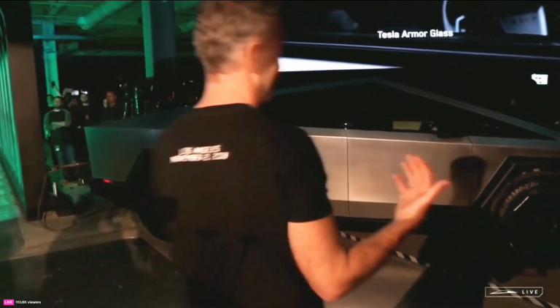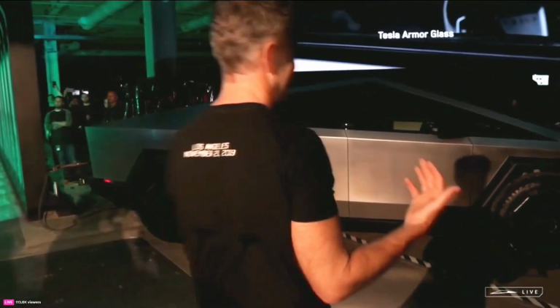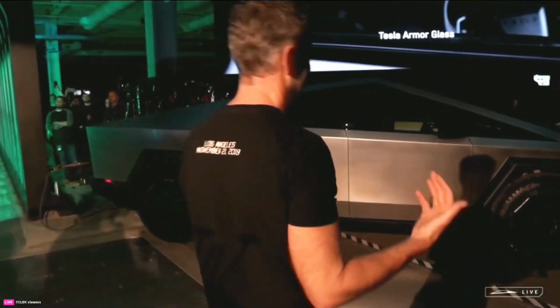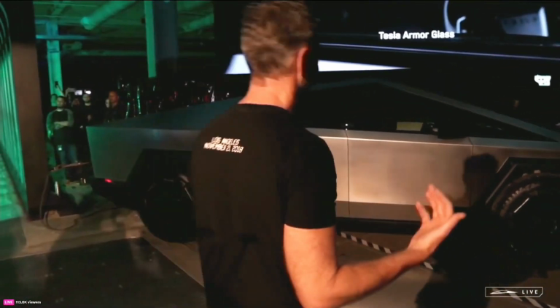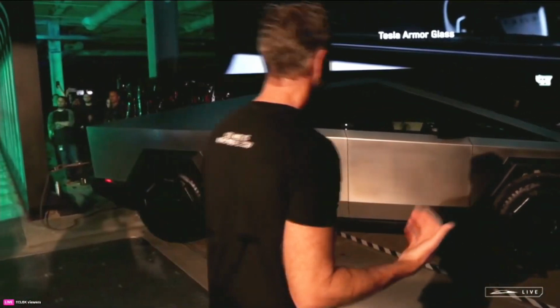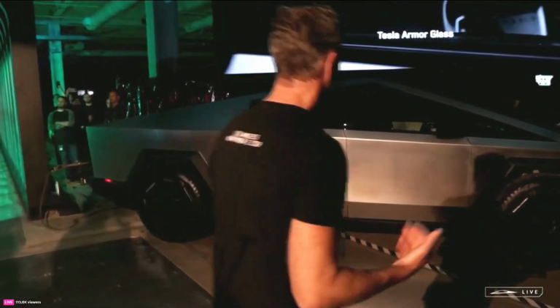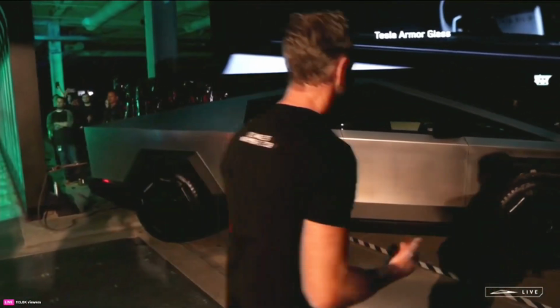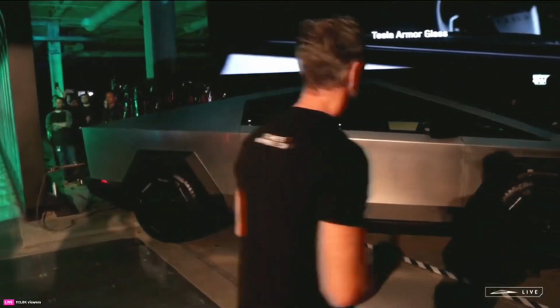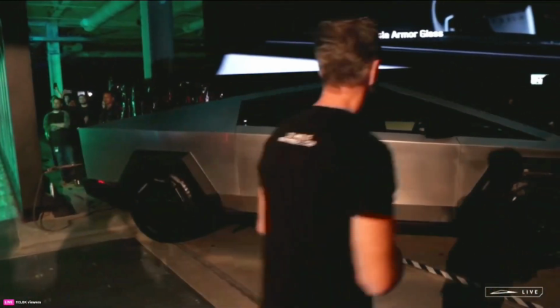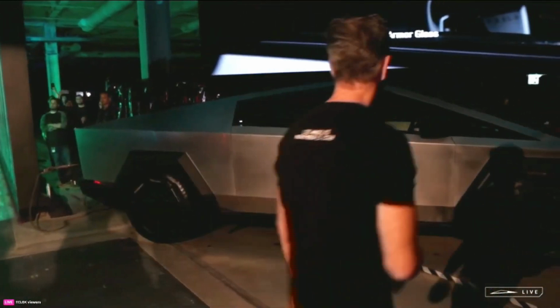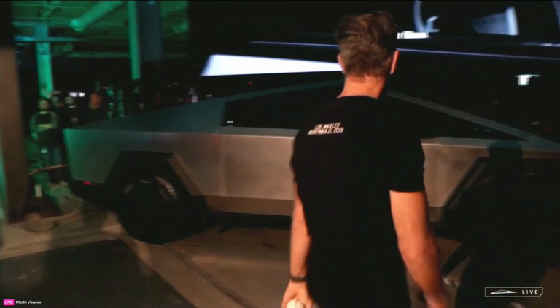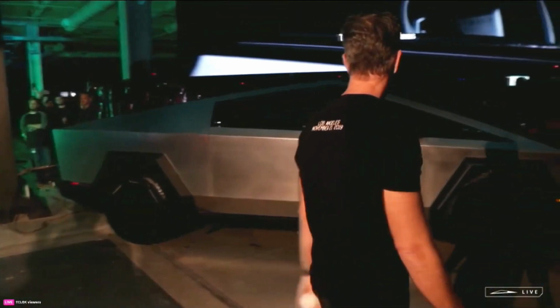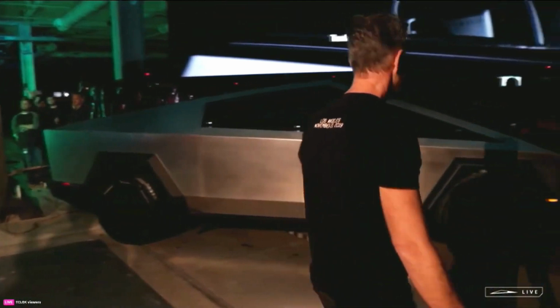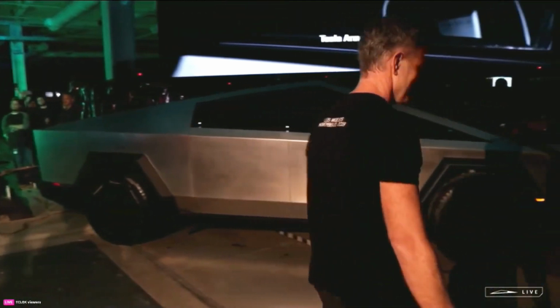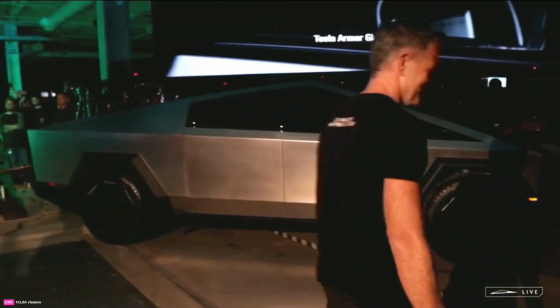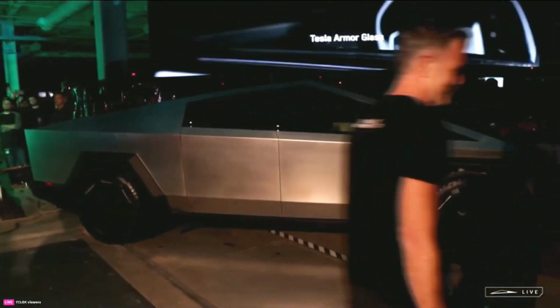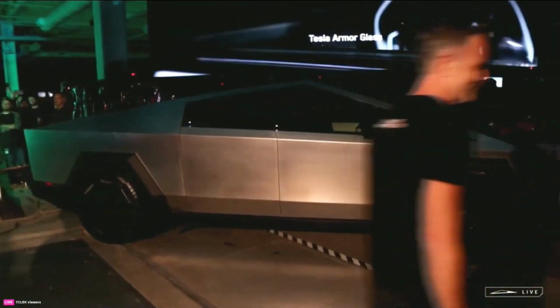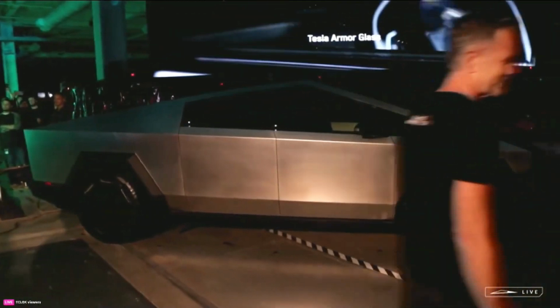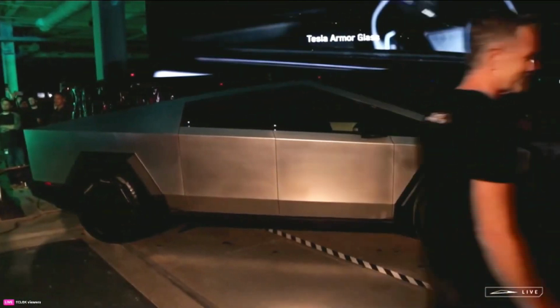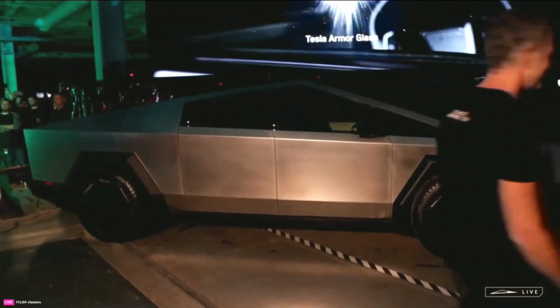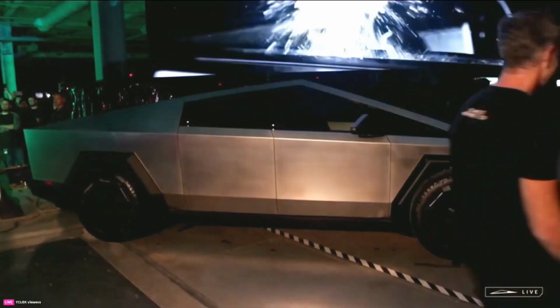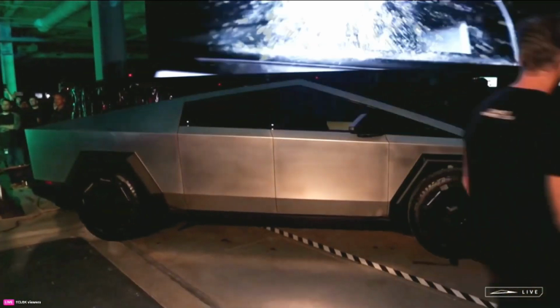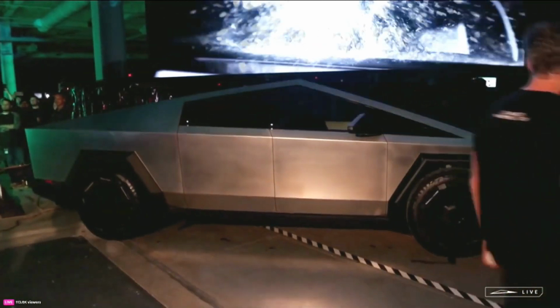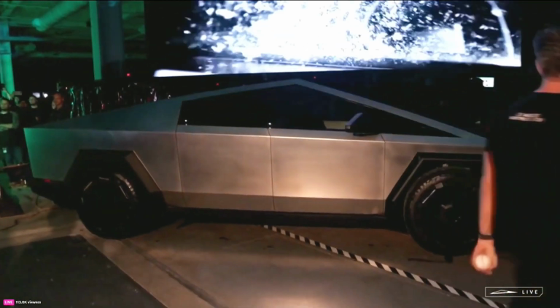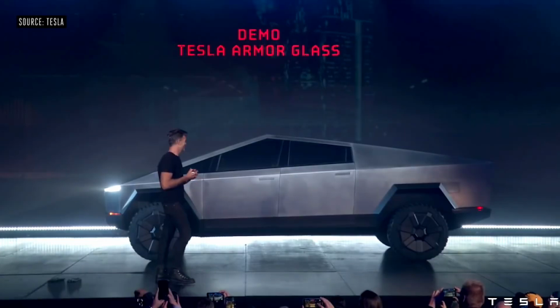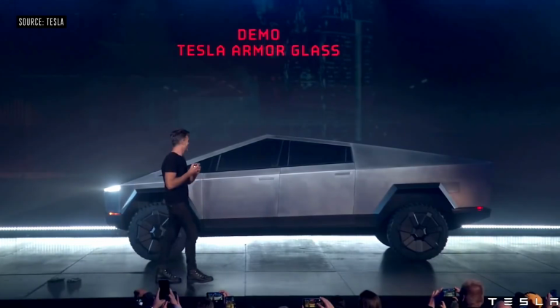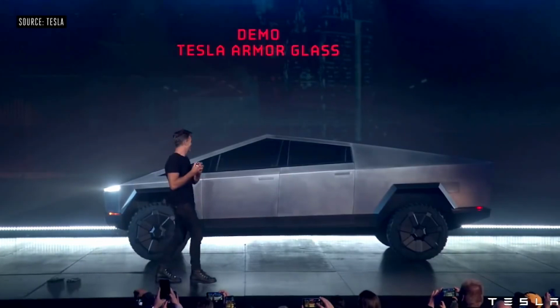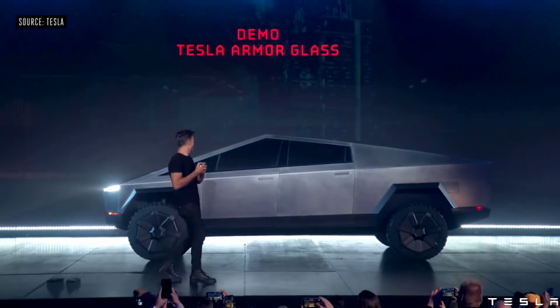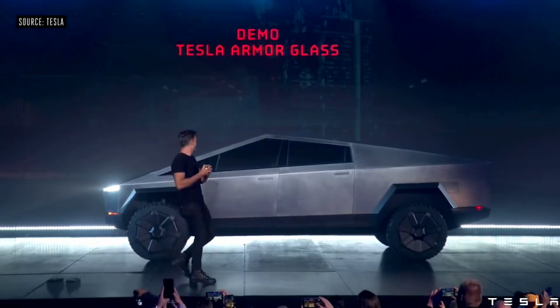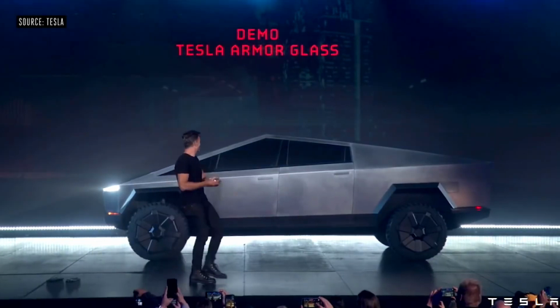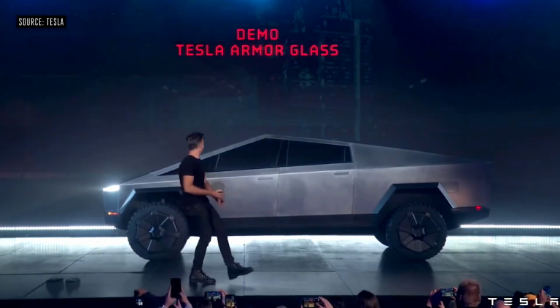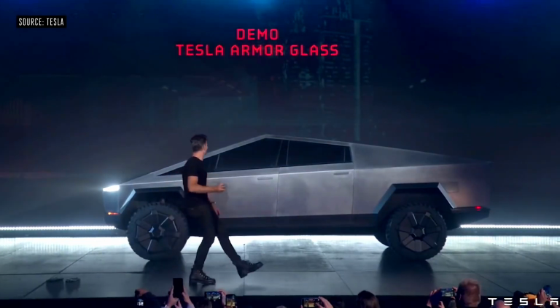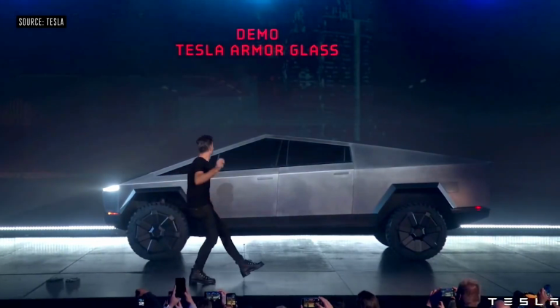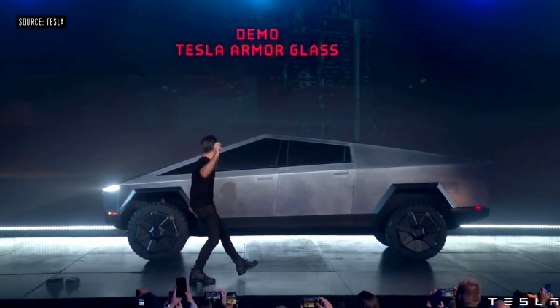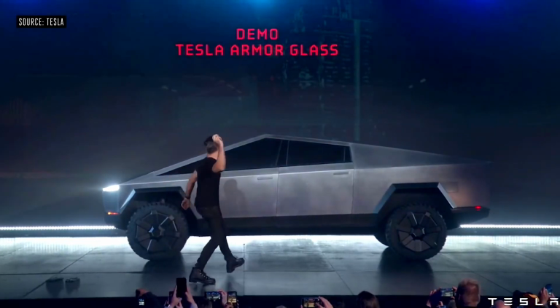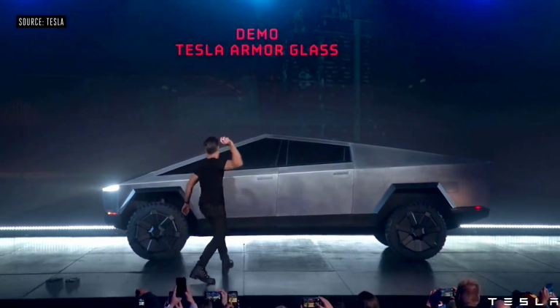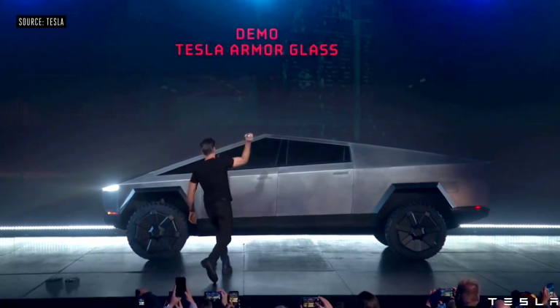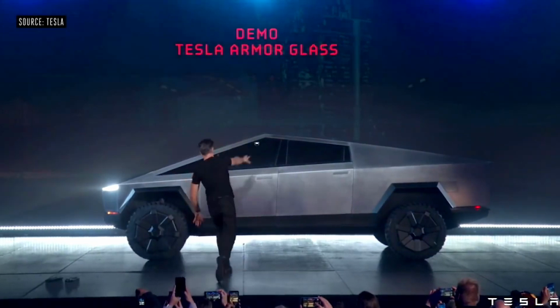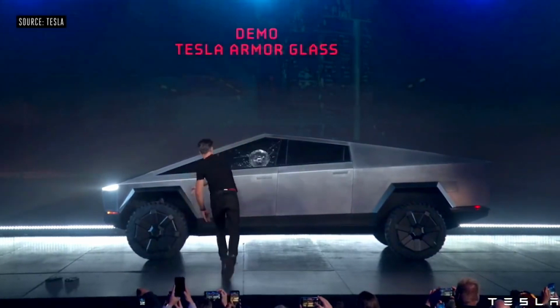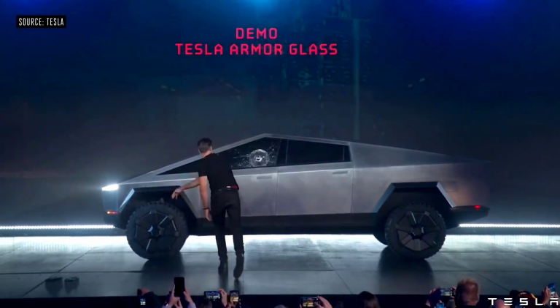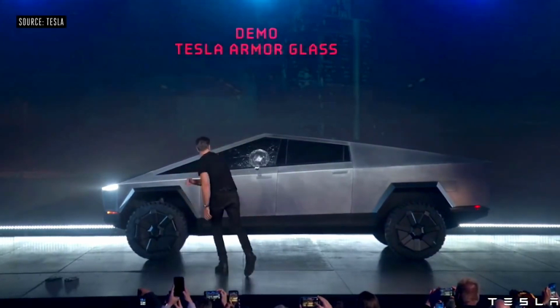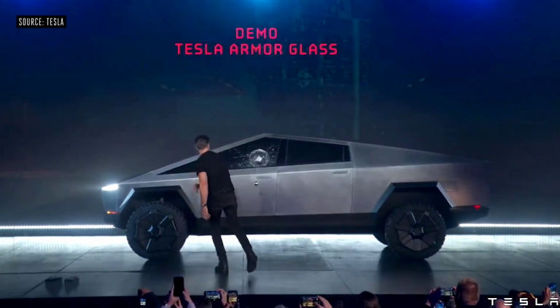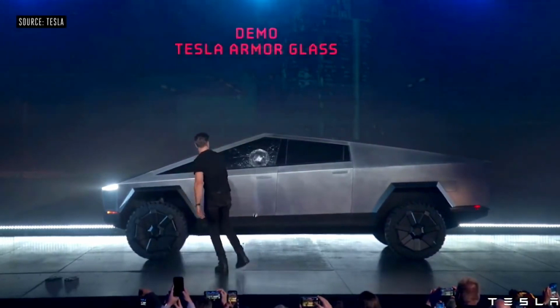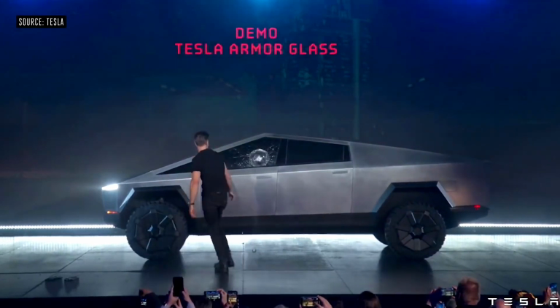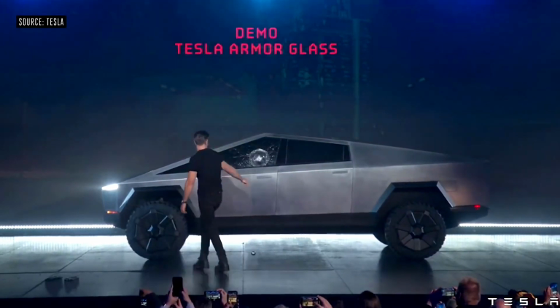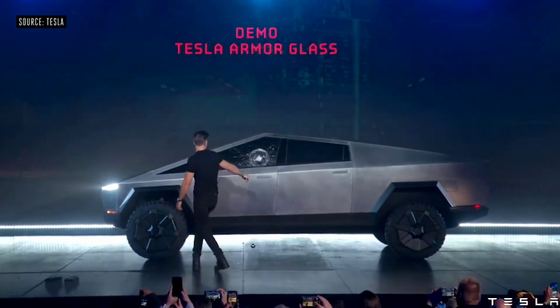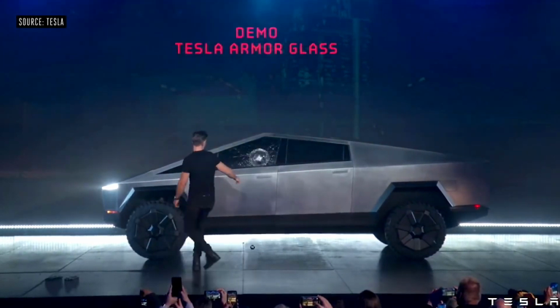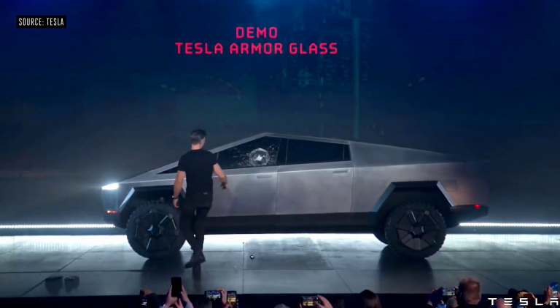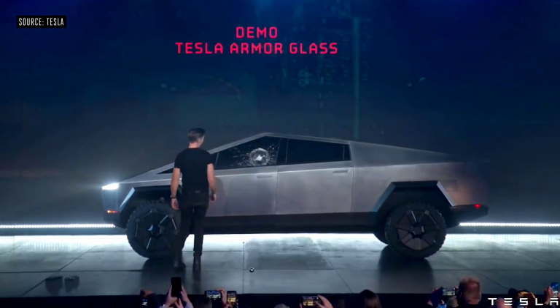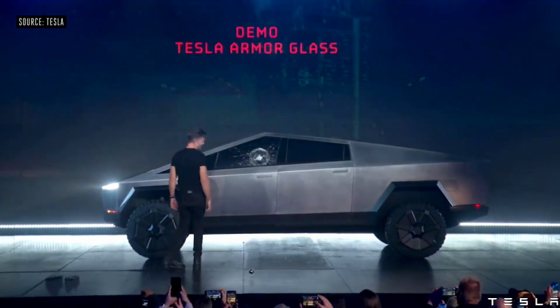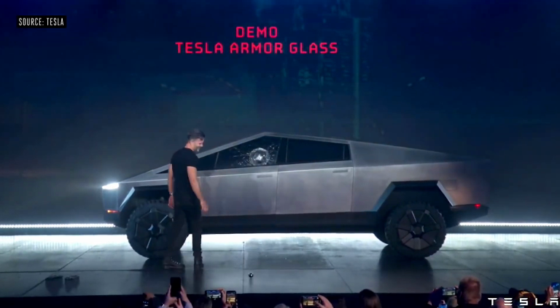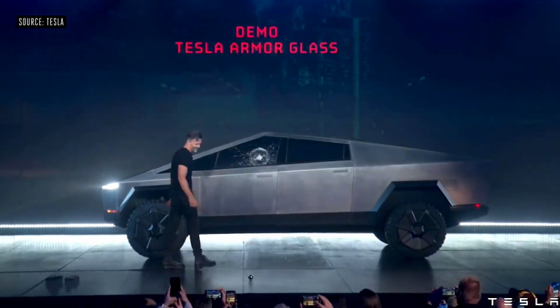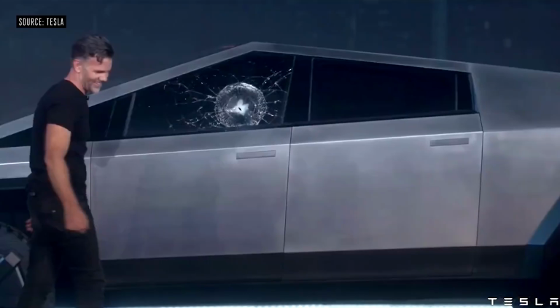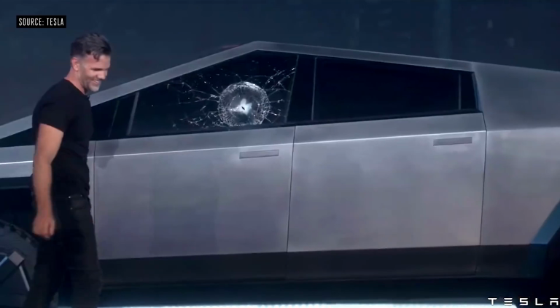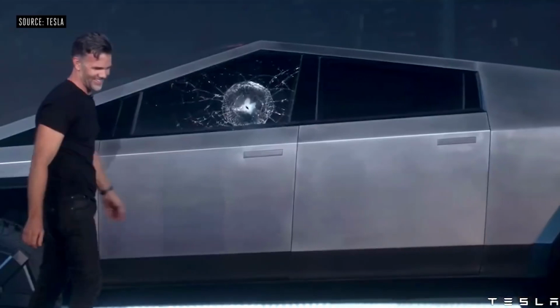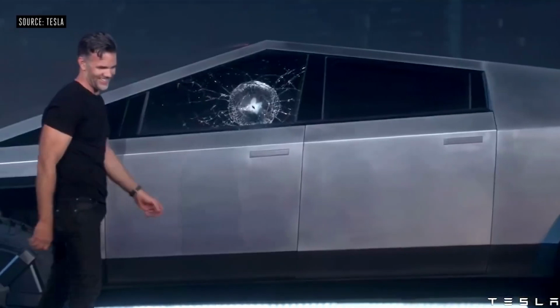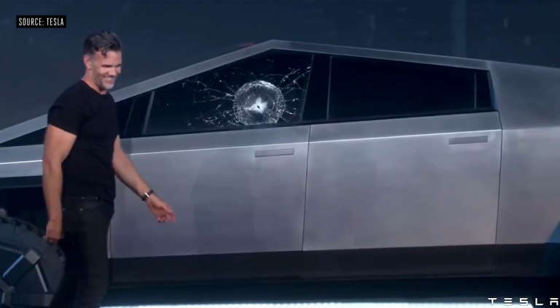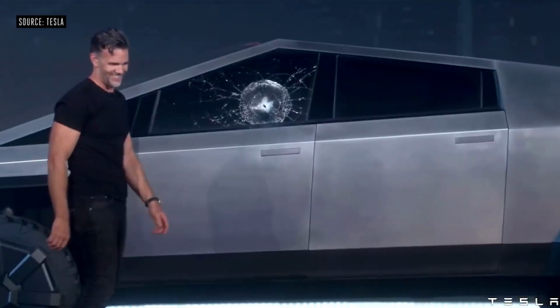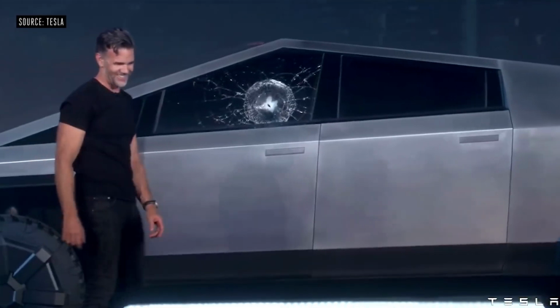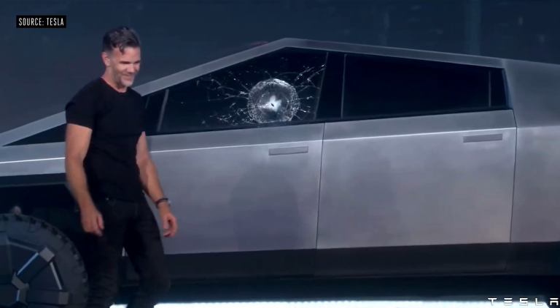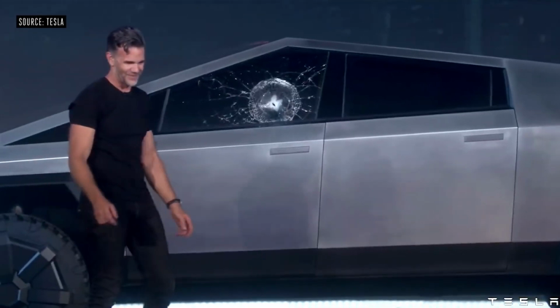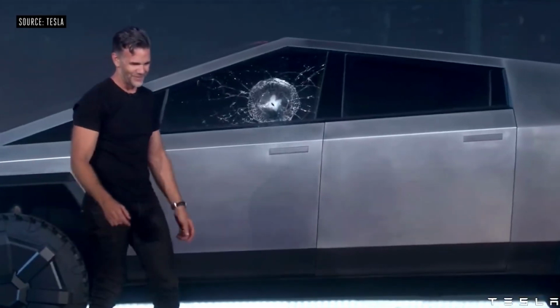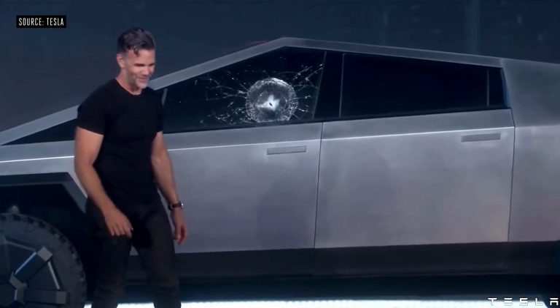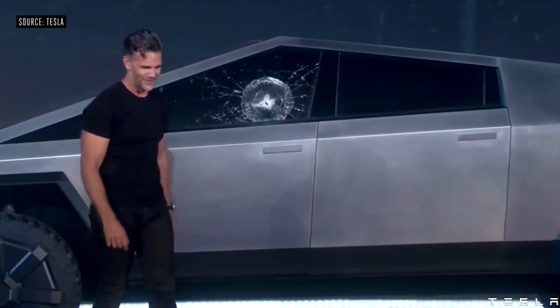It's worth noting that they switched things up a bit. Unlike the metal ball used in 2019, this time it was a baseball.